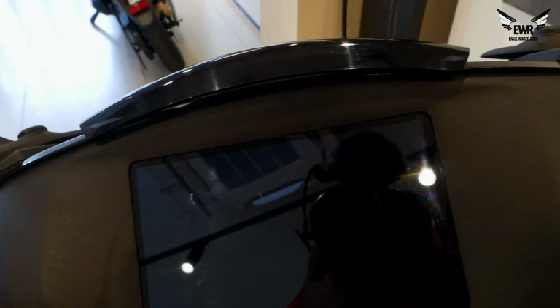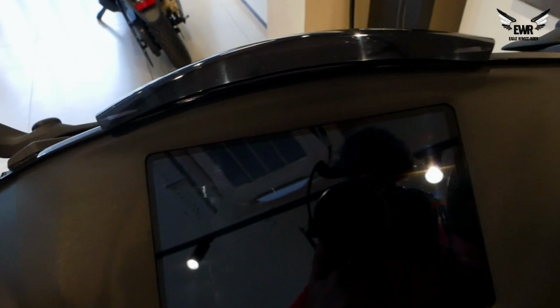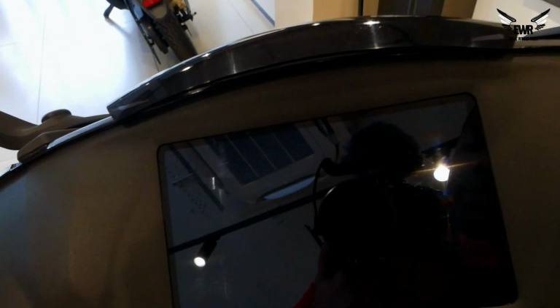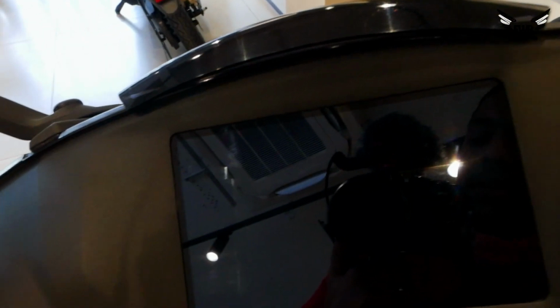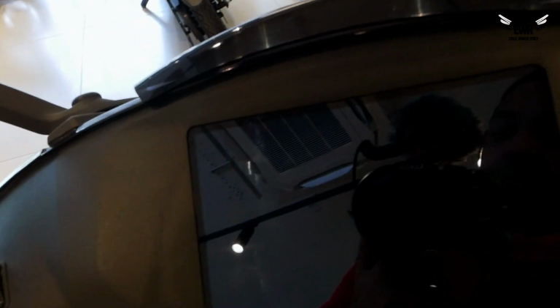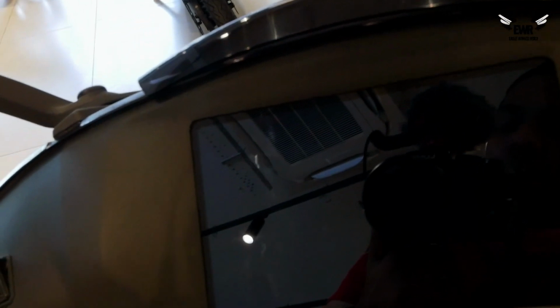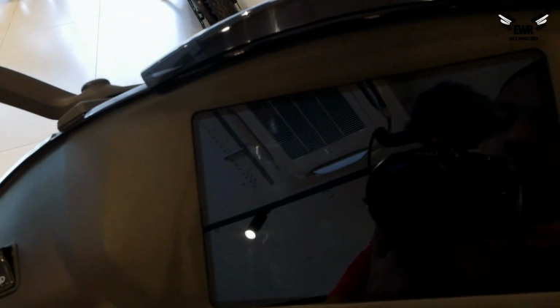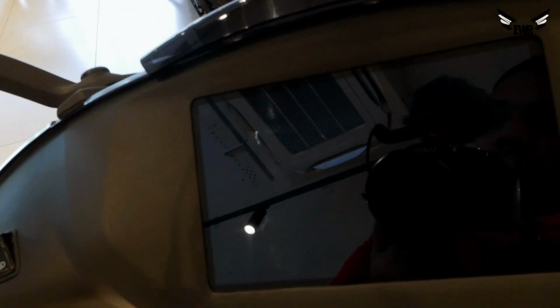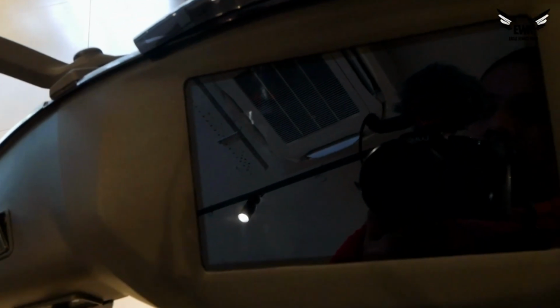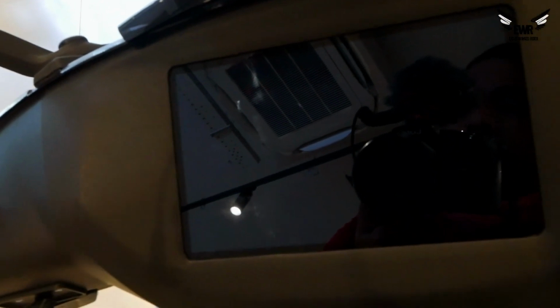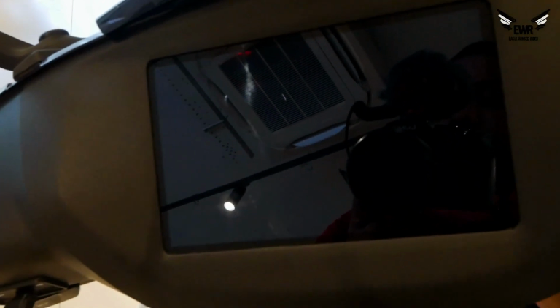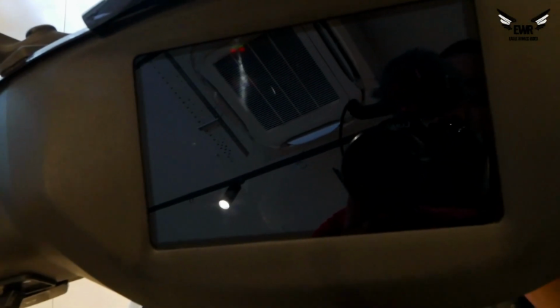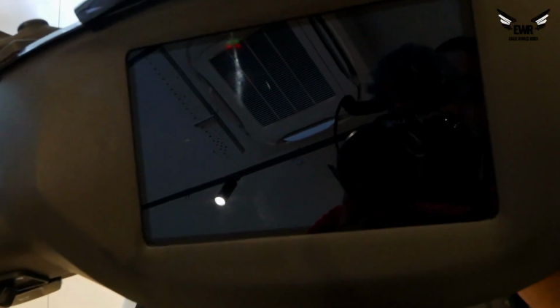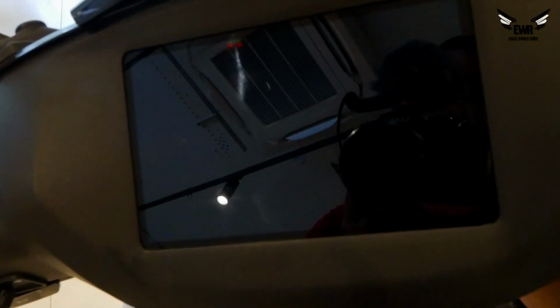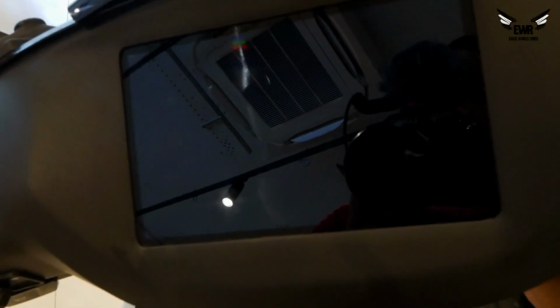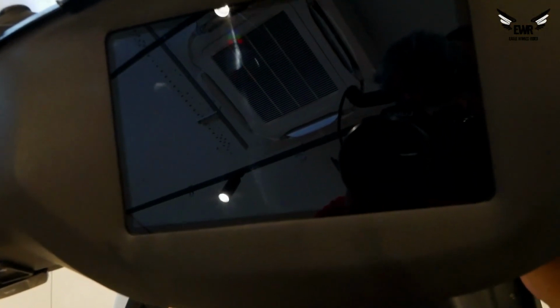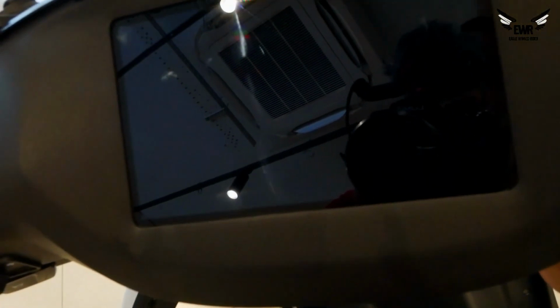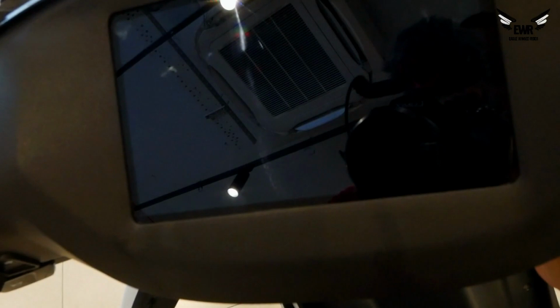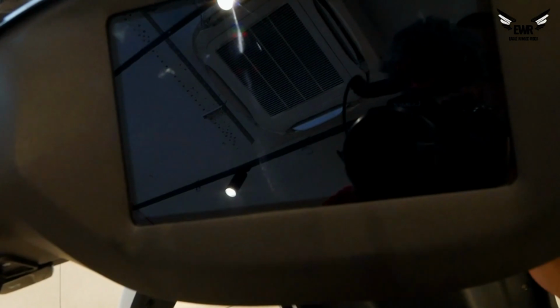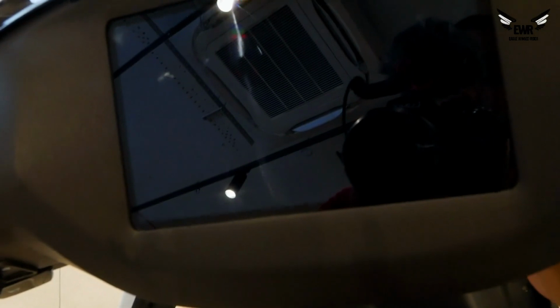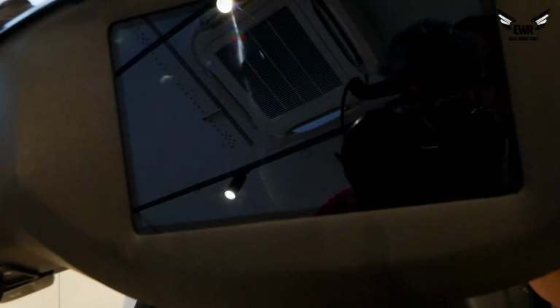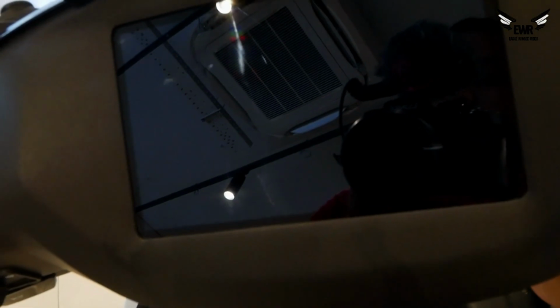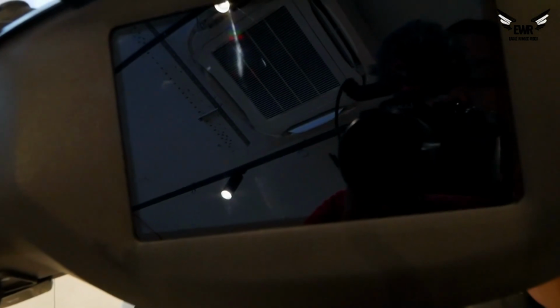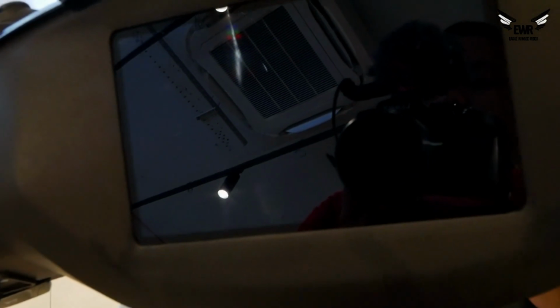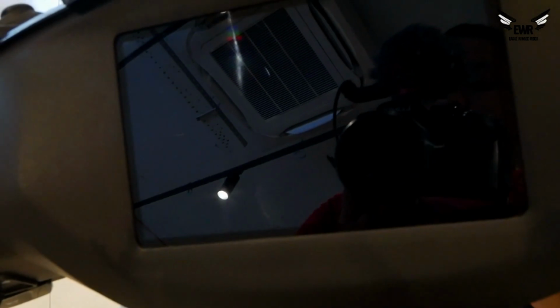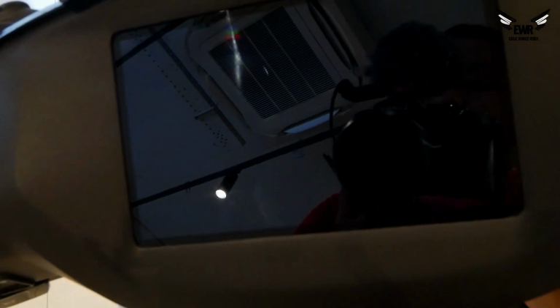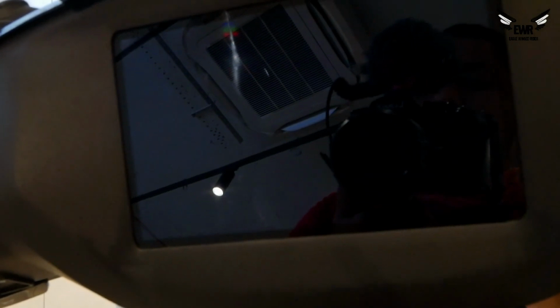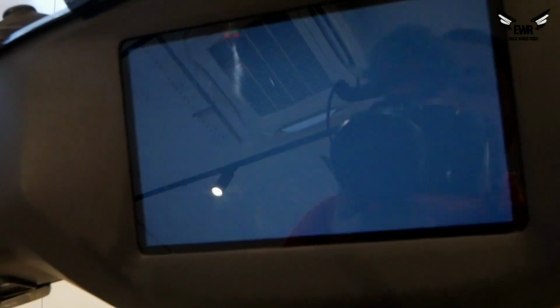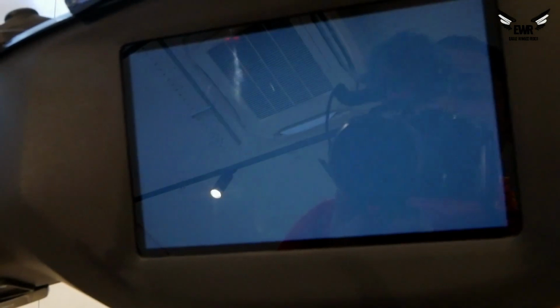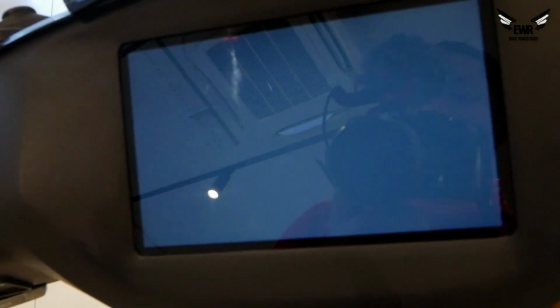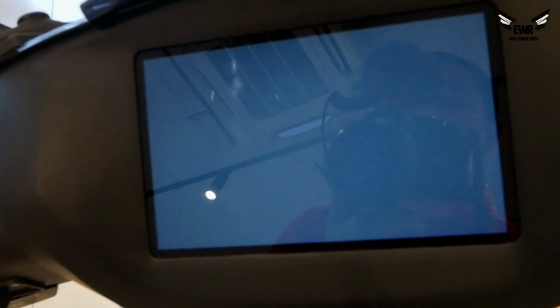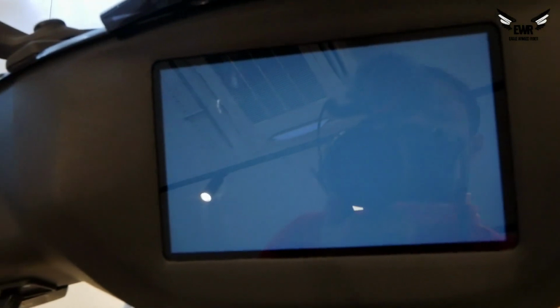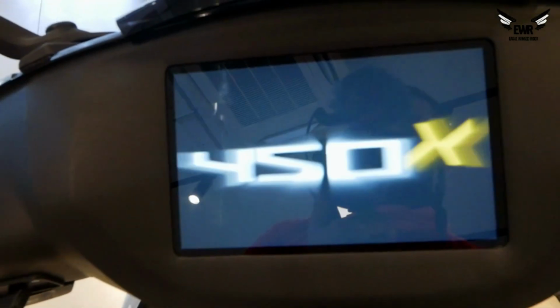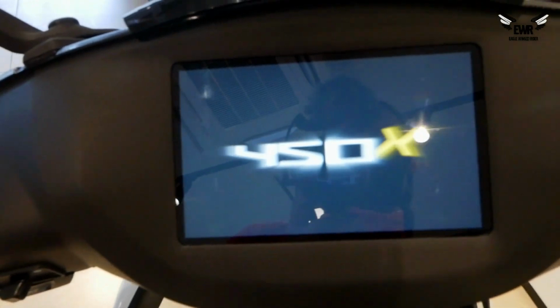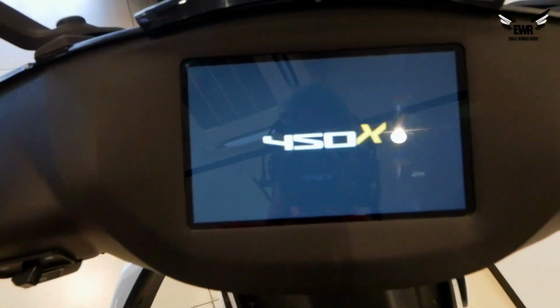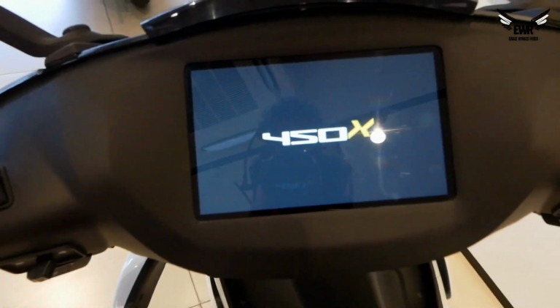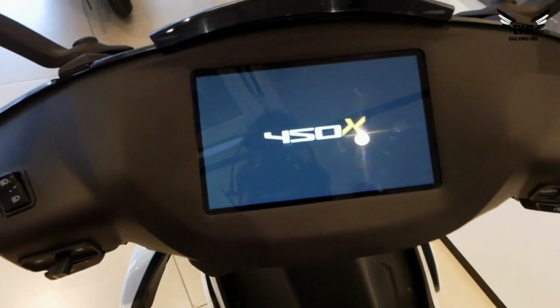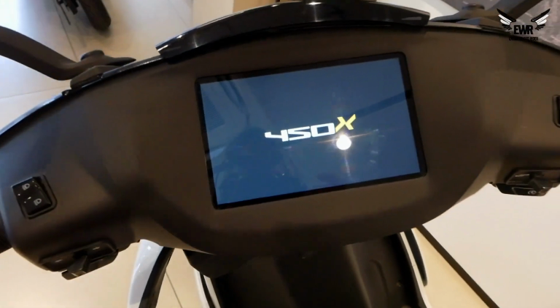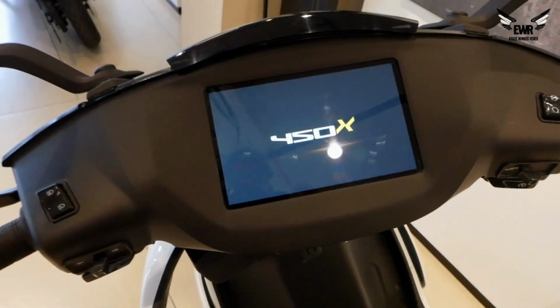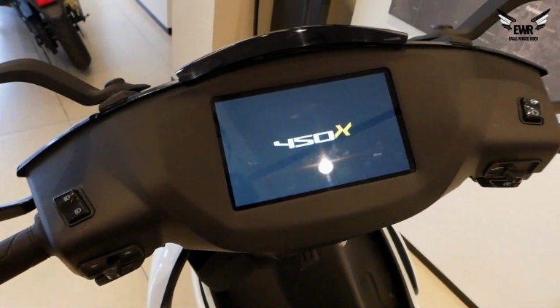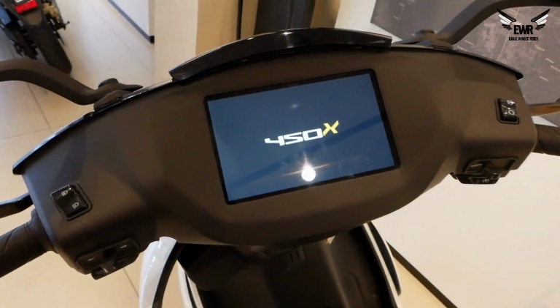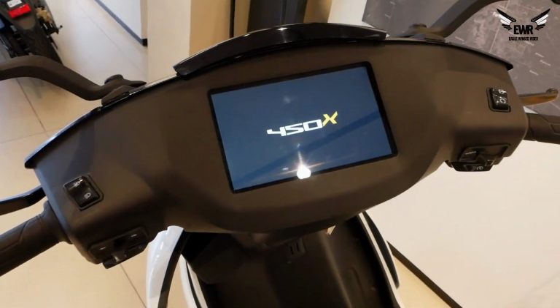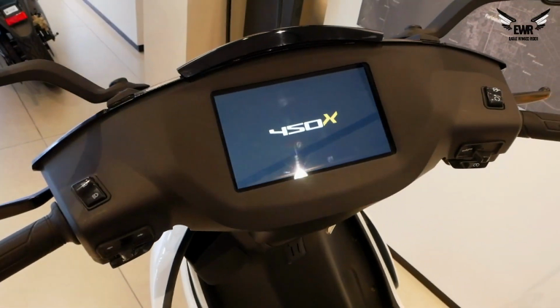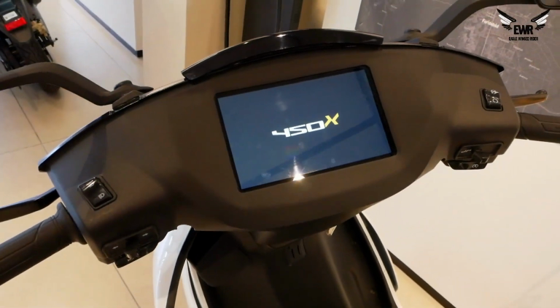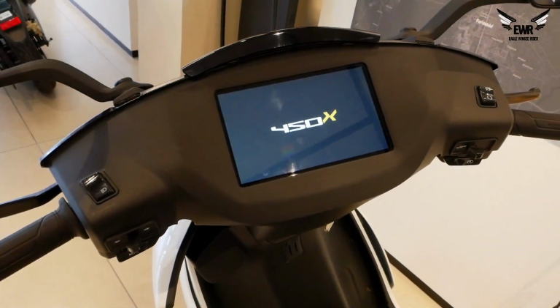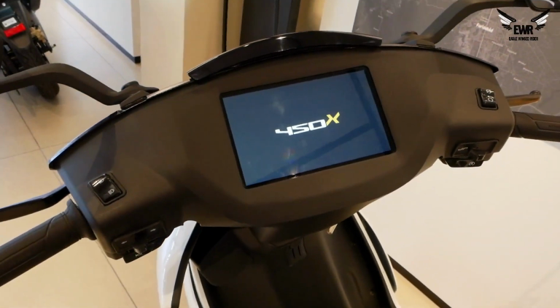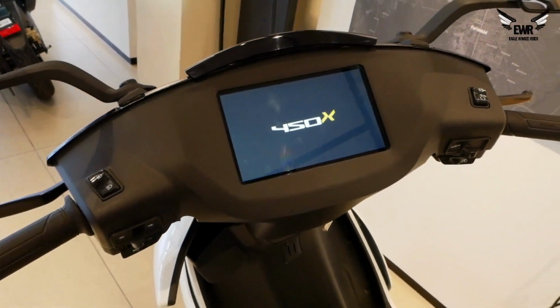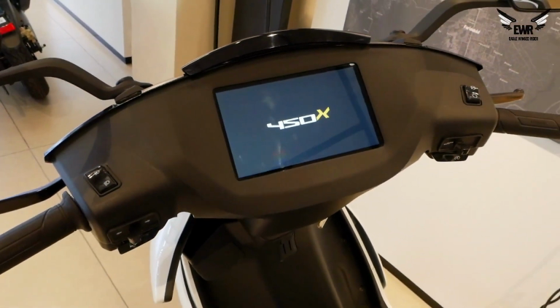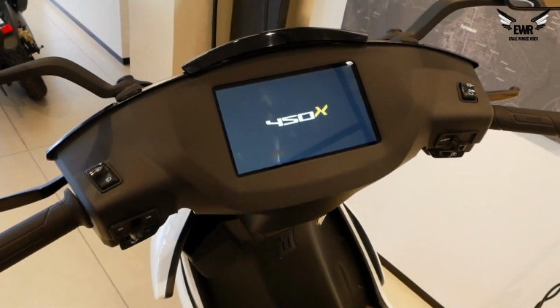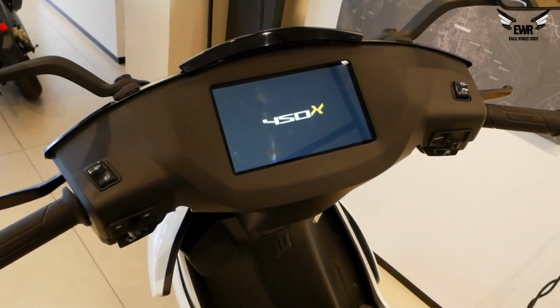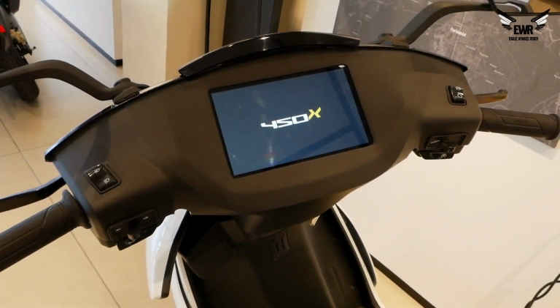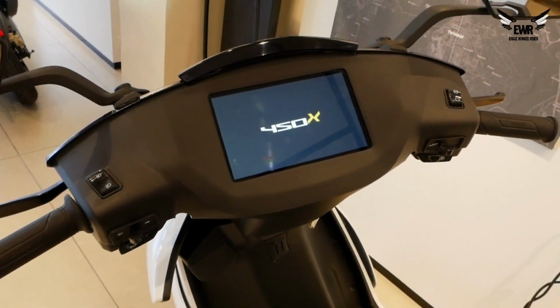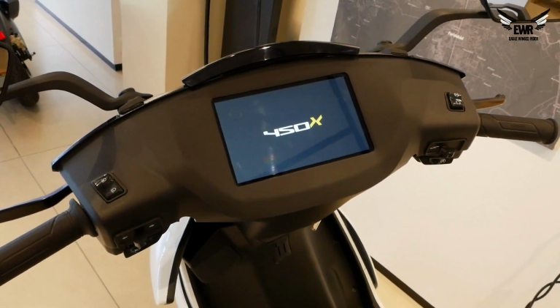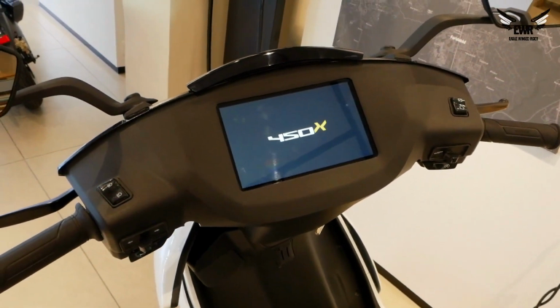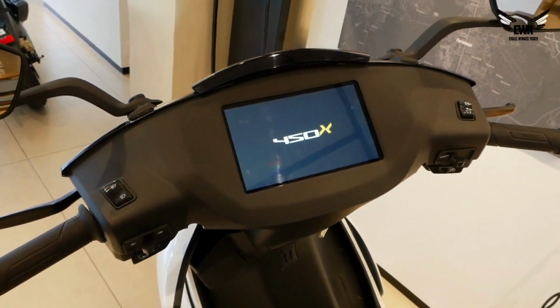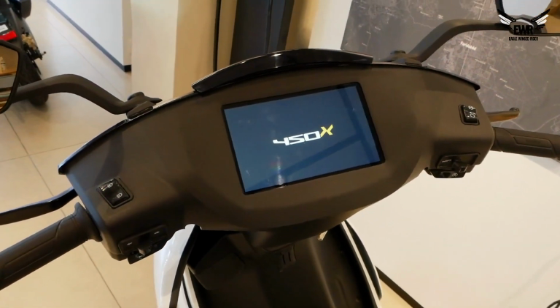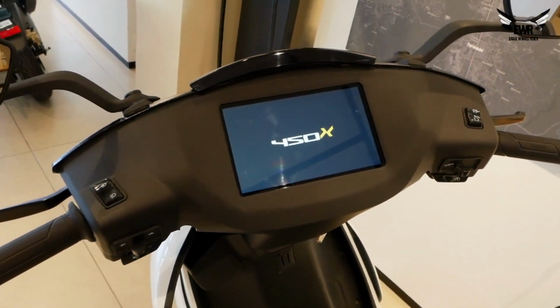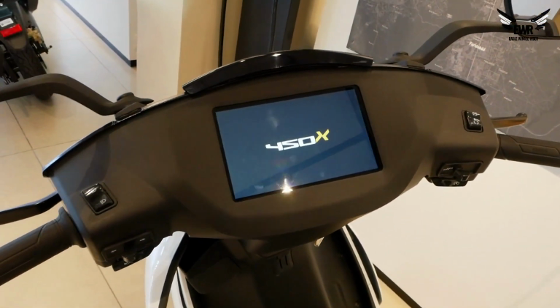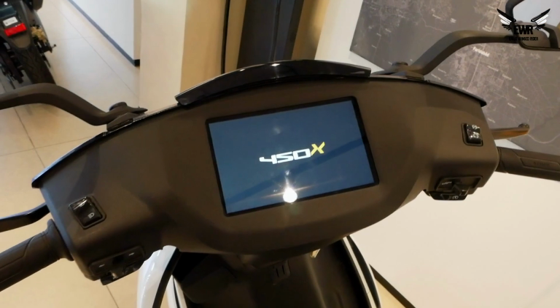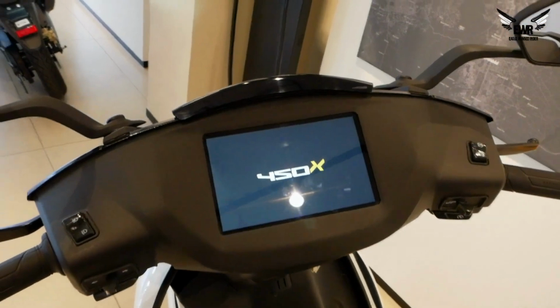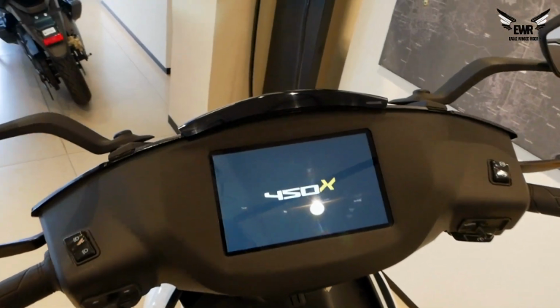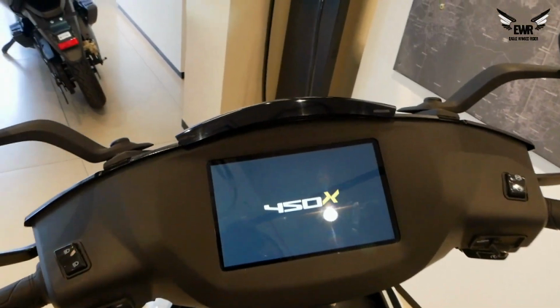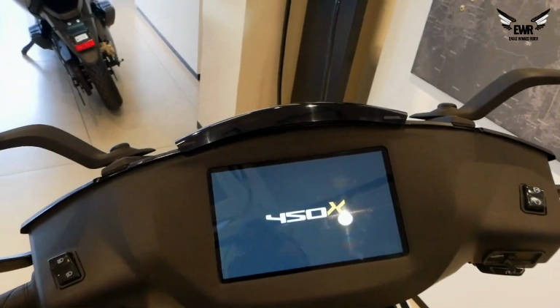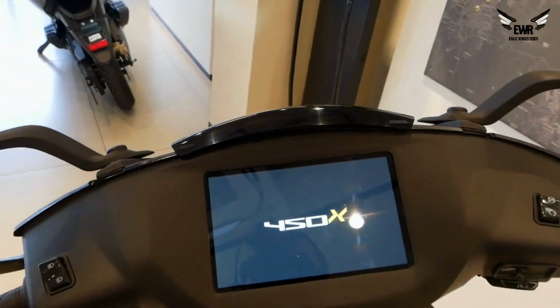Let's start with the infotainment — here we switch on the key. This is the 450X.